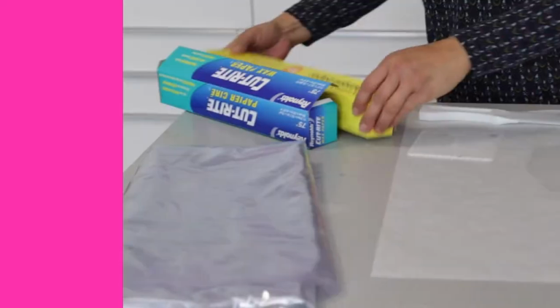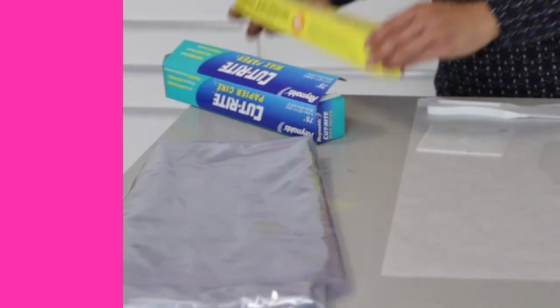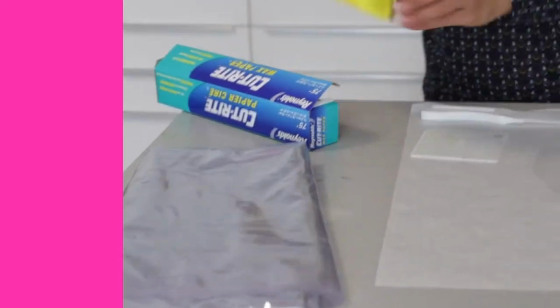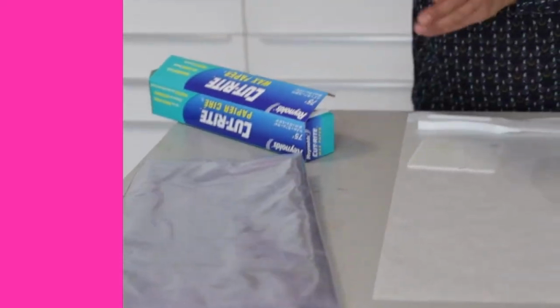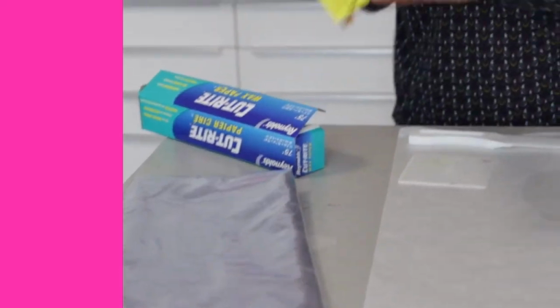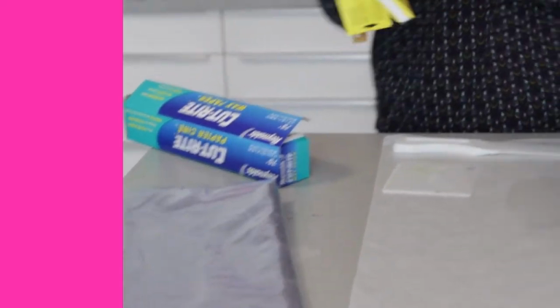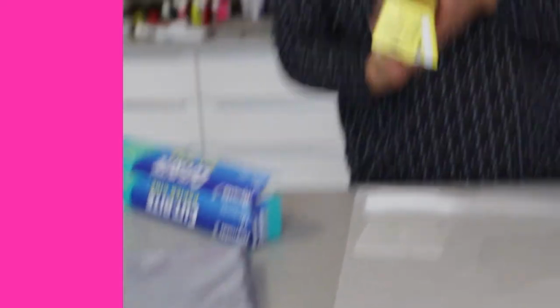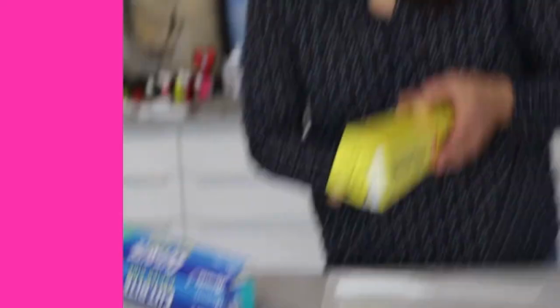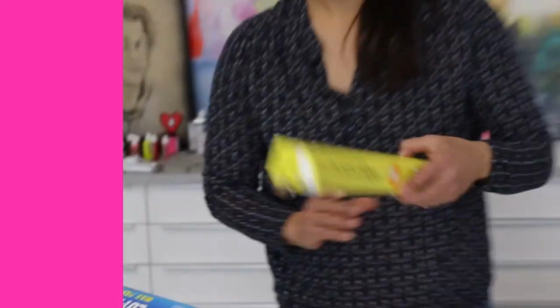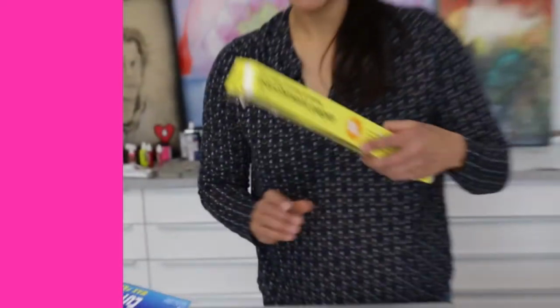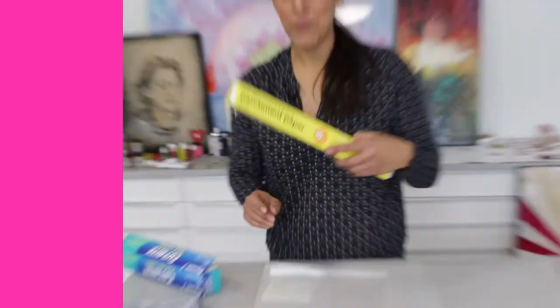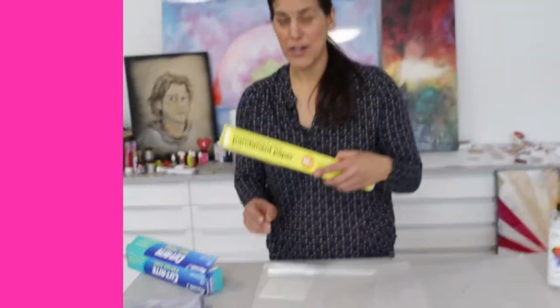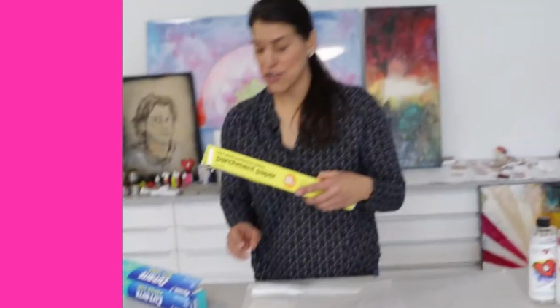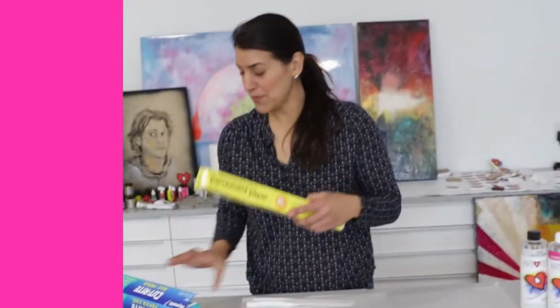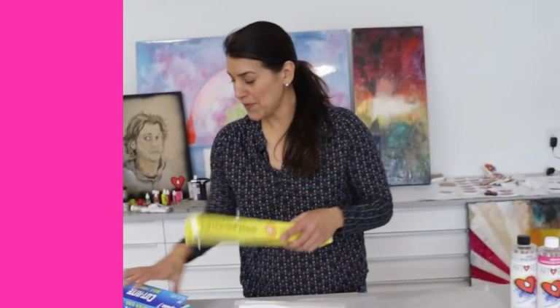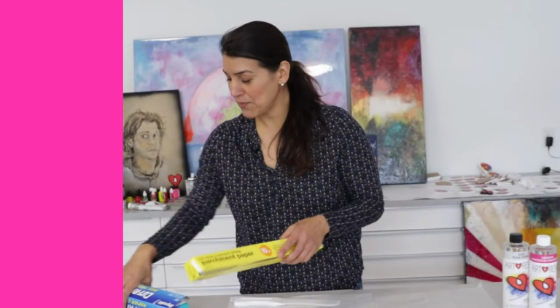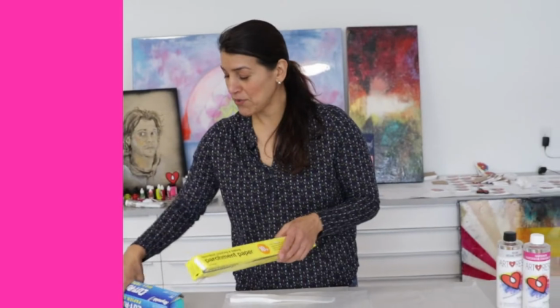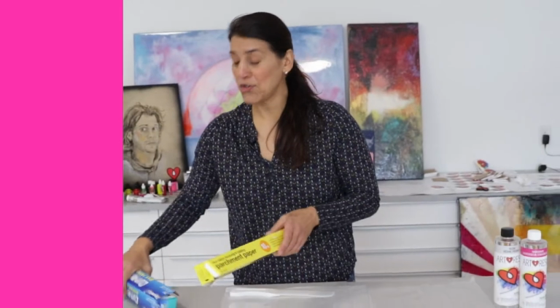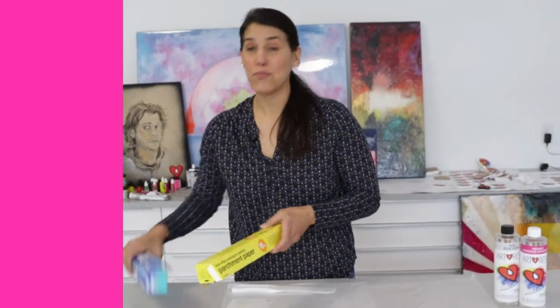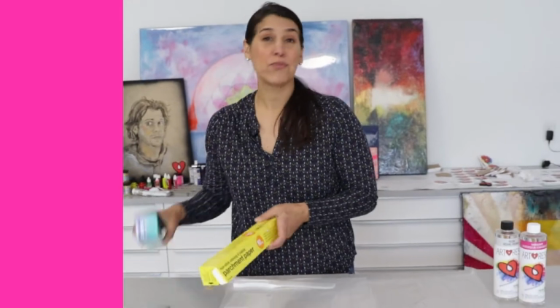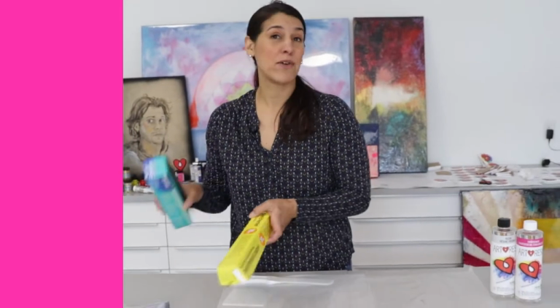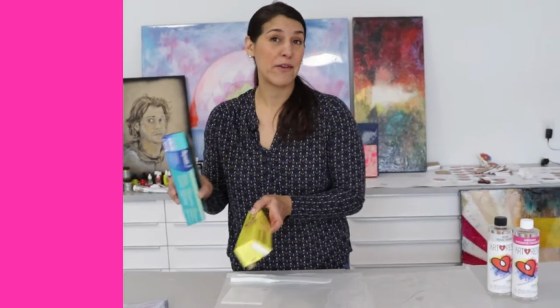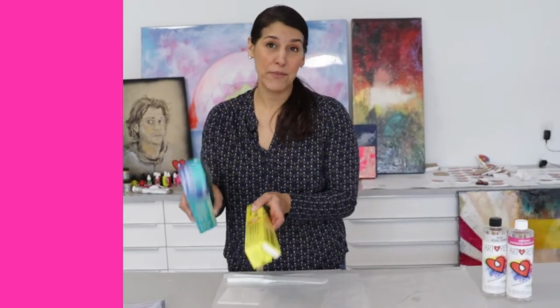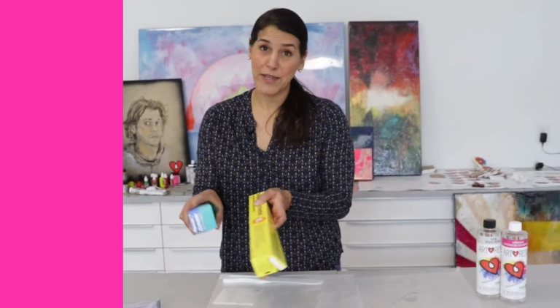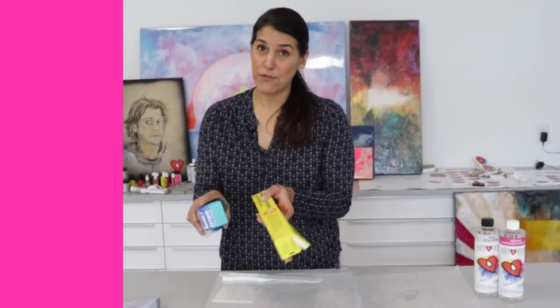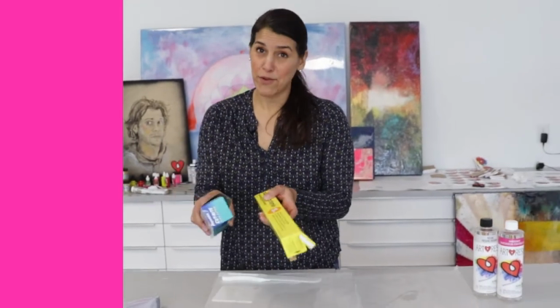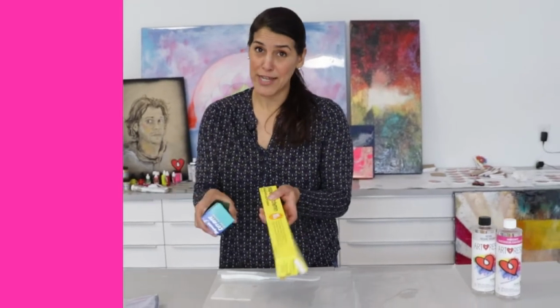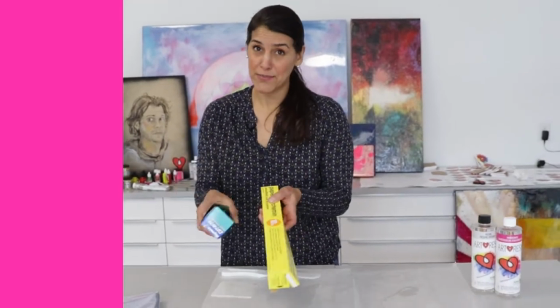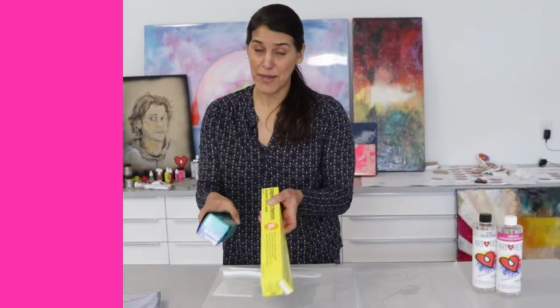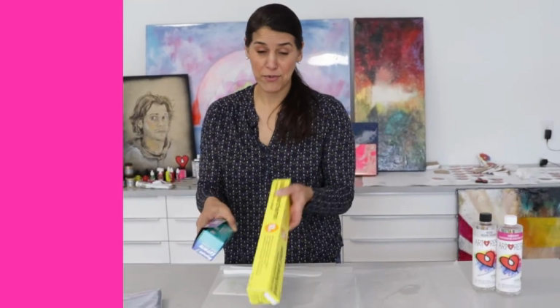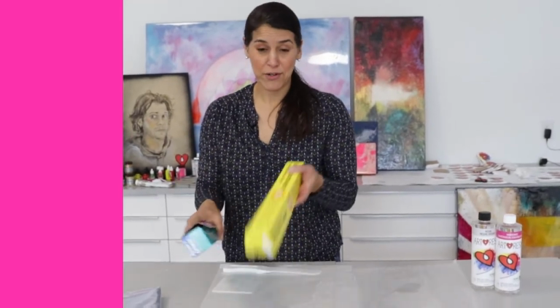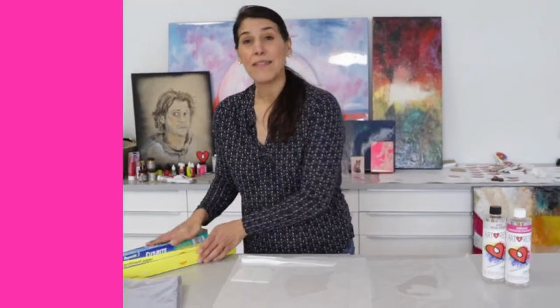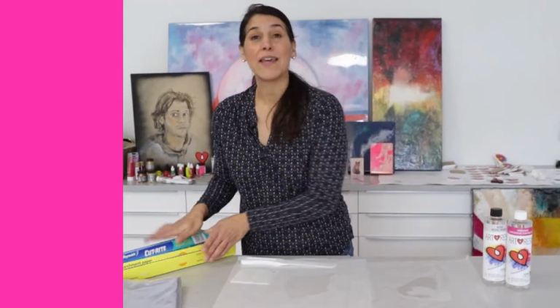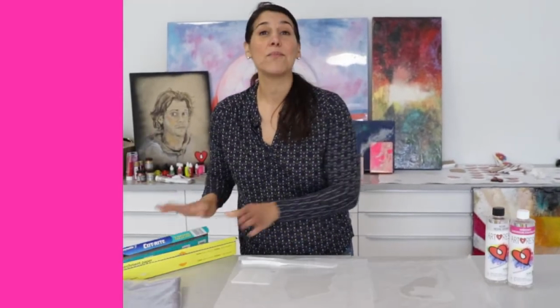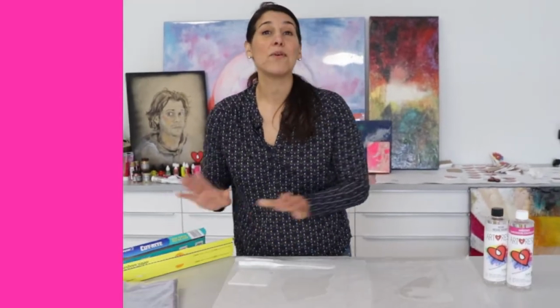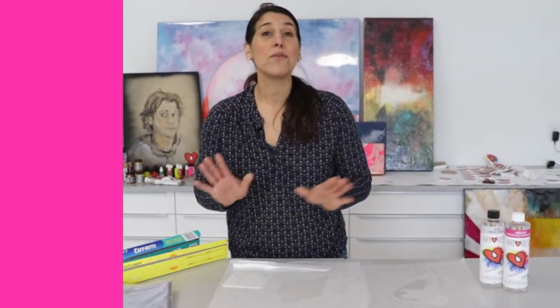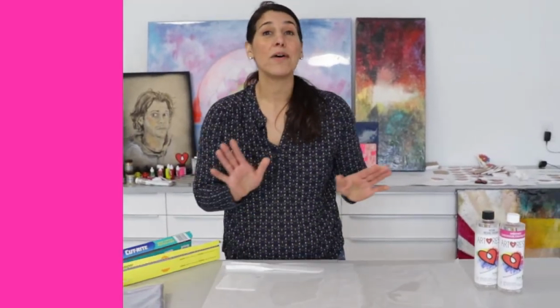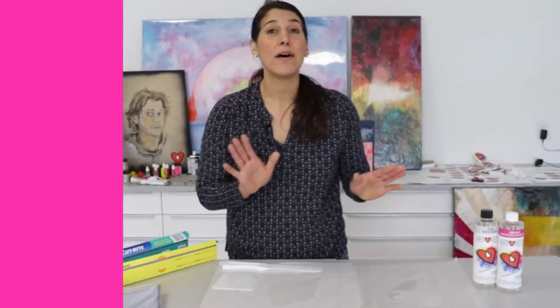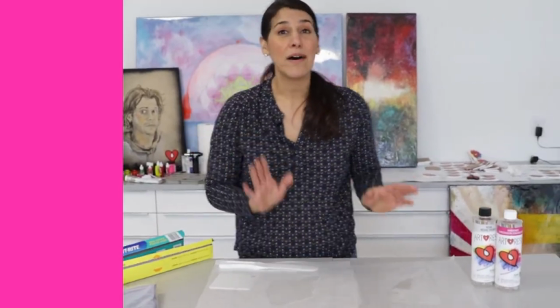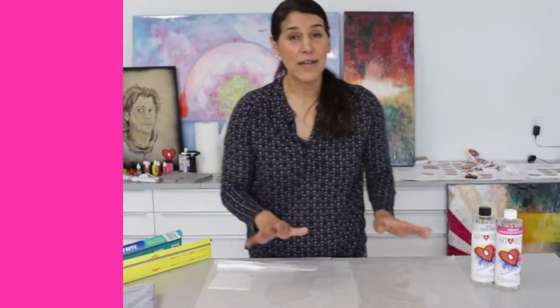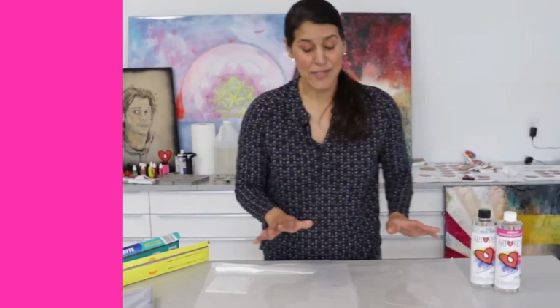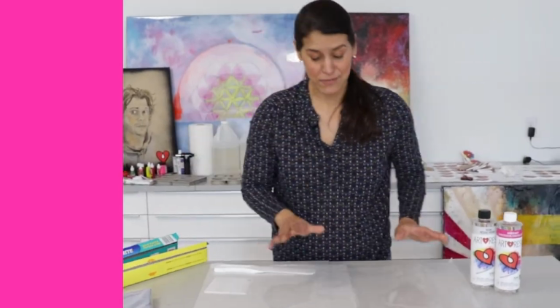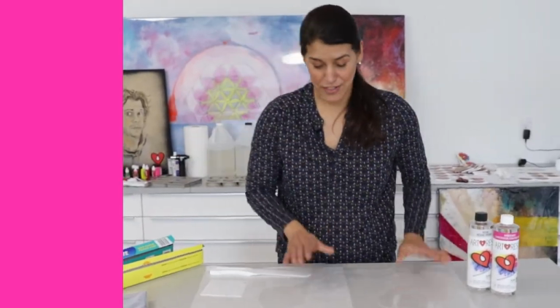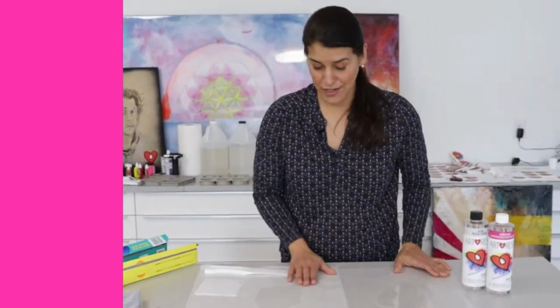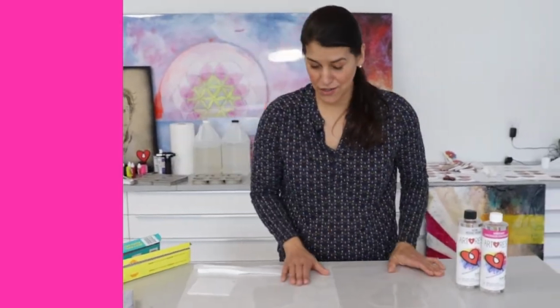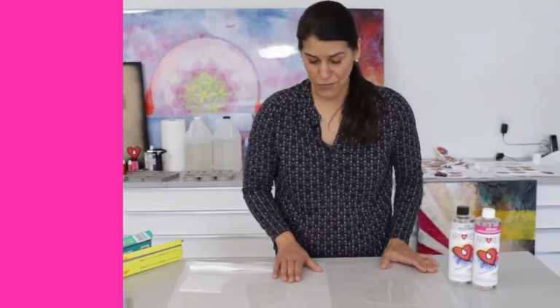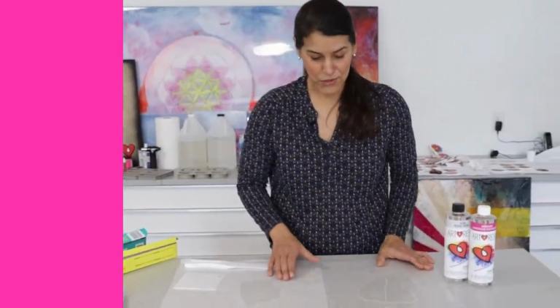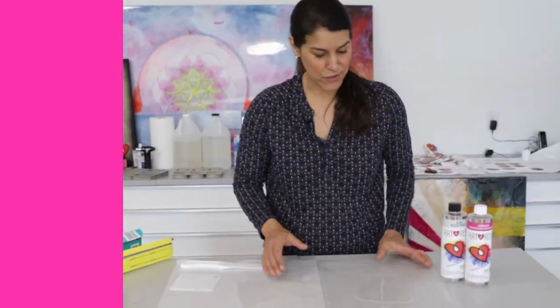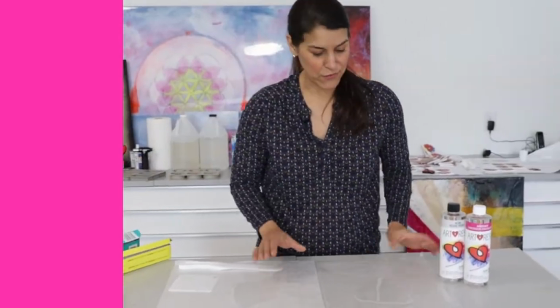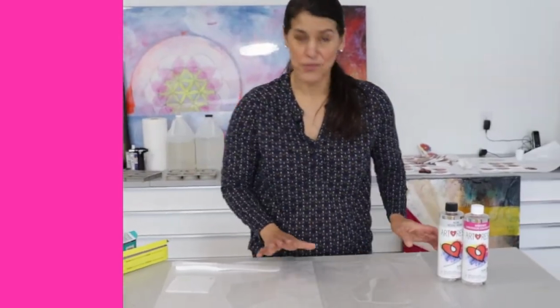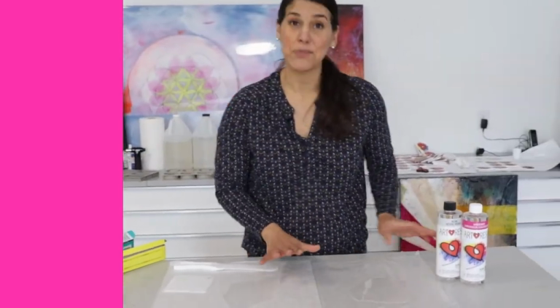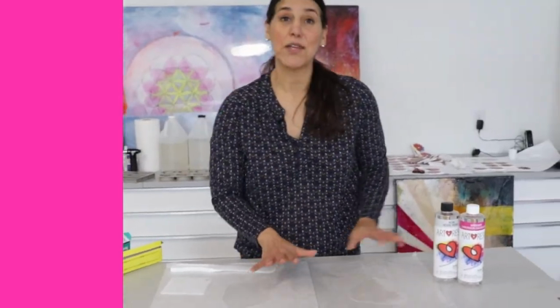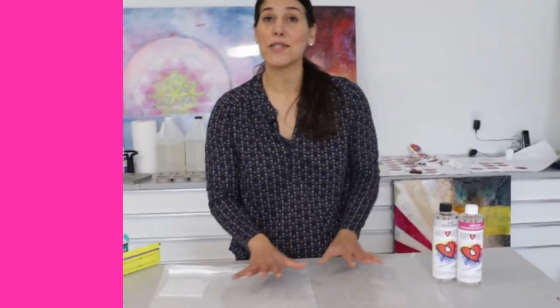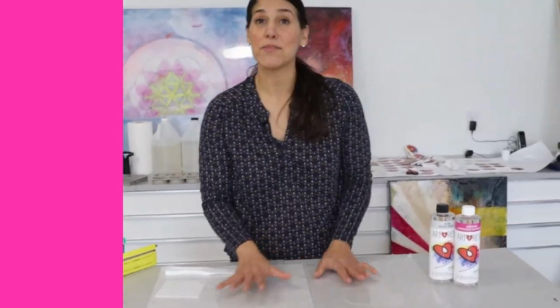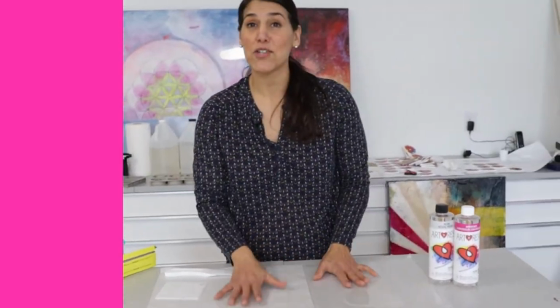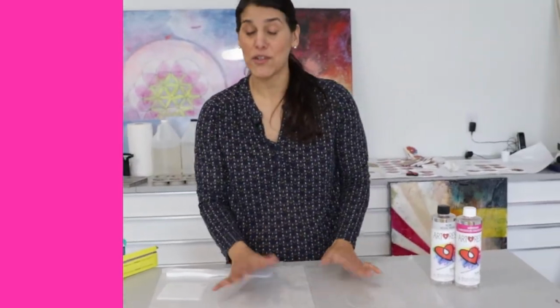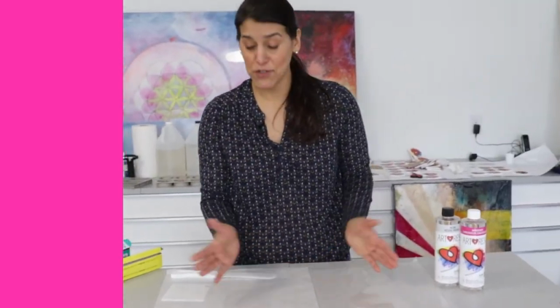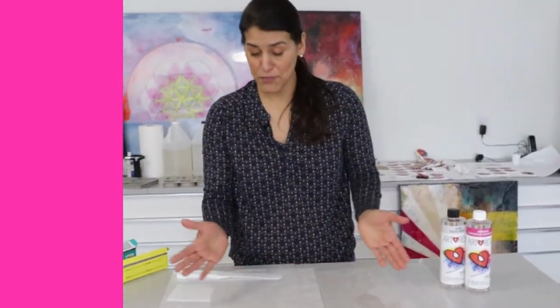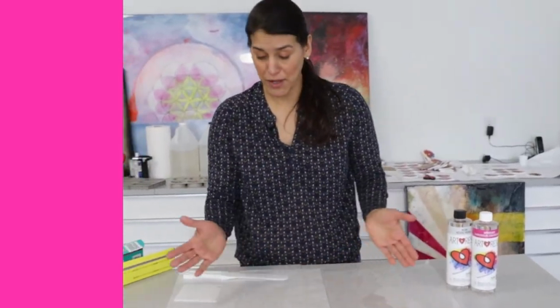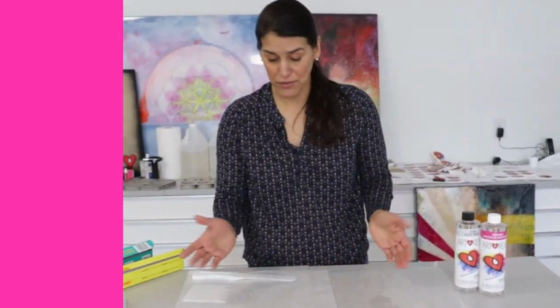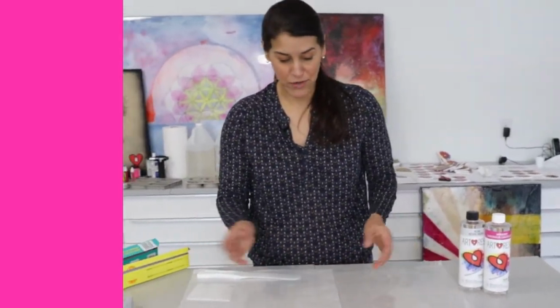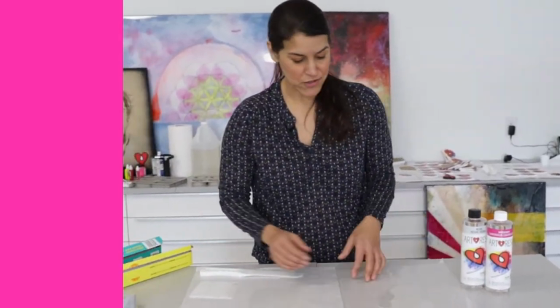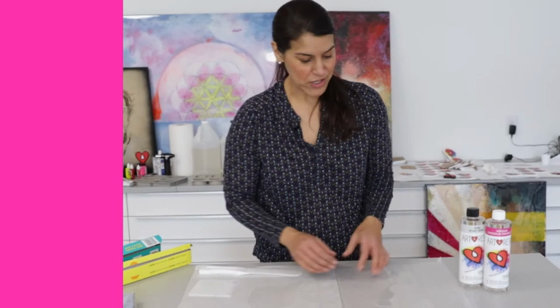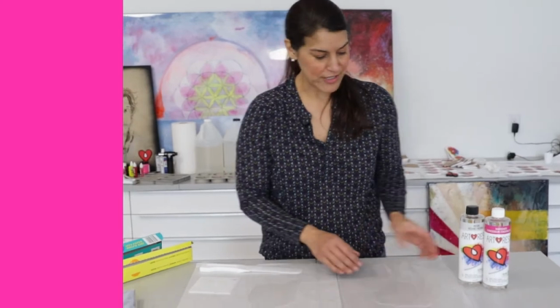You probably have parchment paper, you probably have wax paper — they are both awesome to line your work surface with, especially for smaller projects.